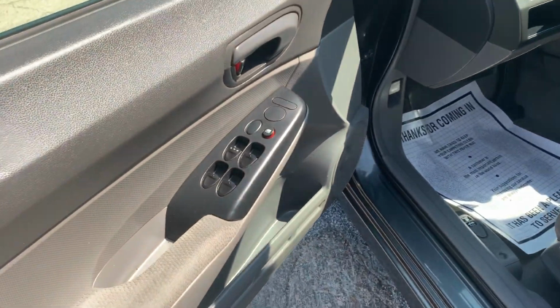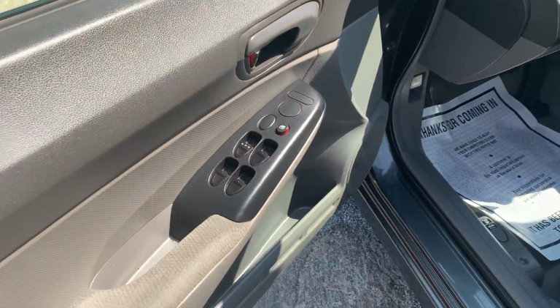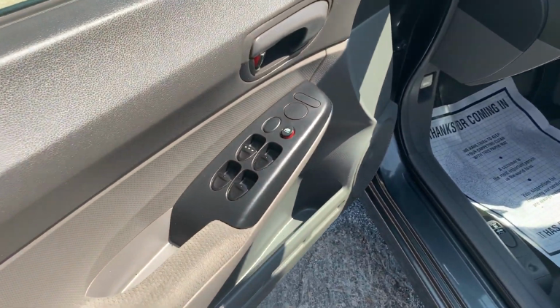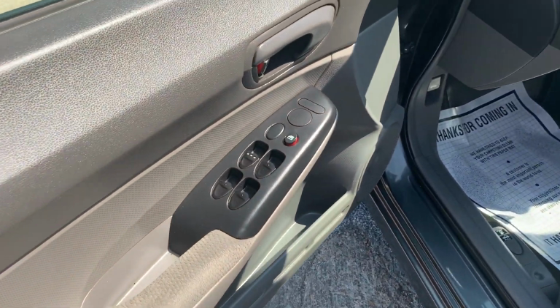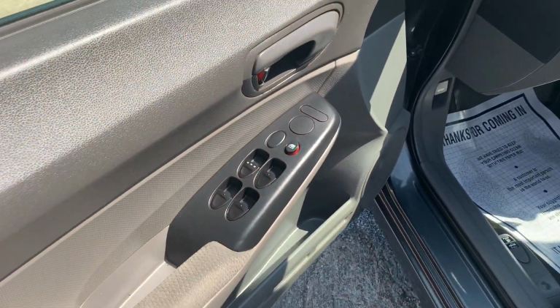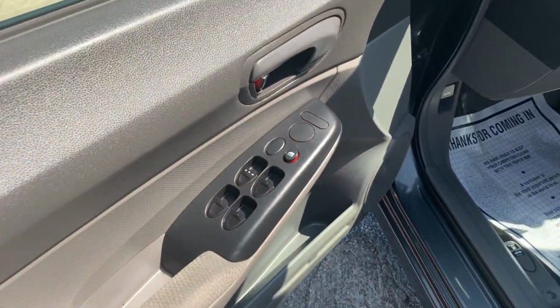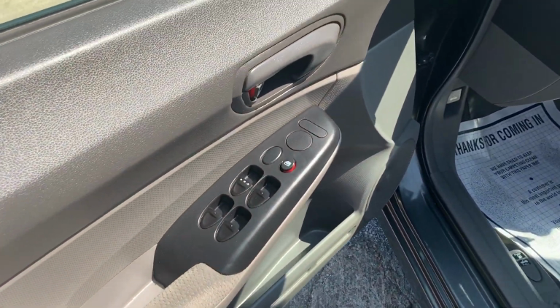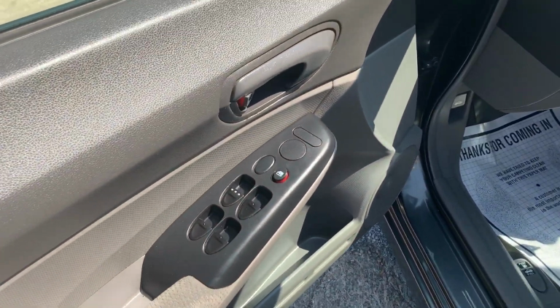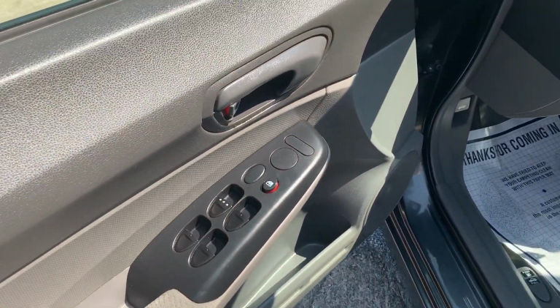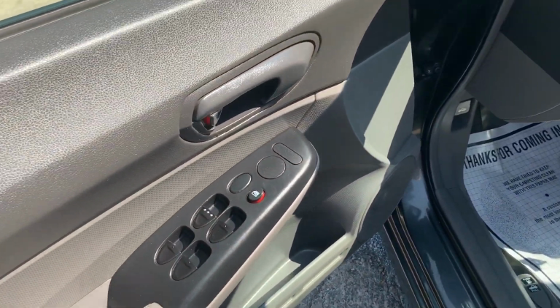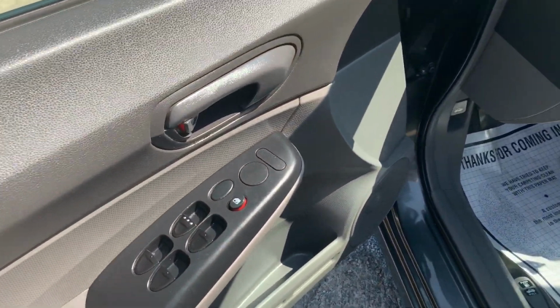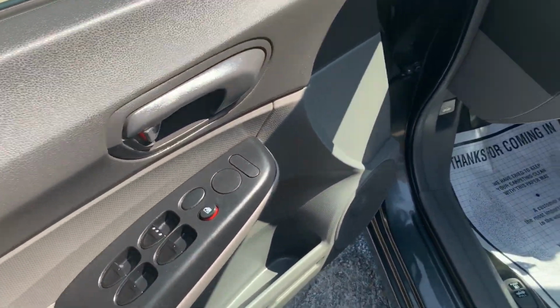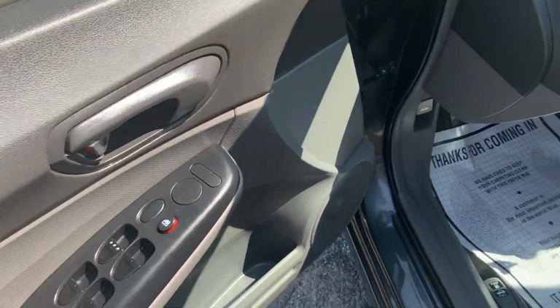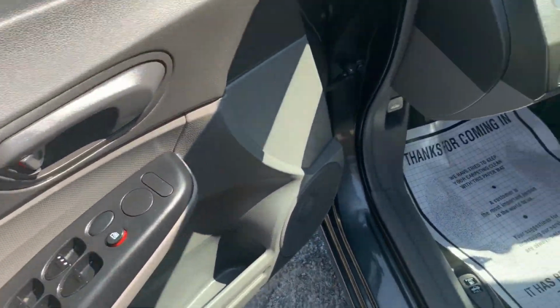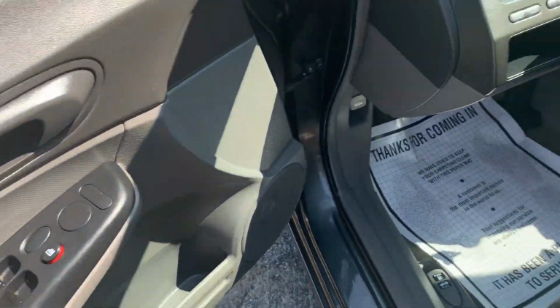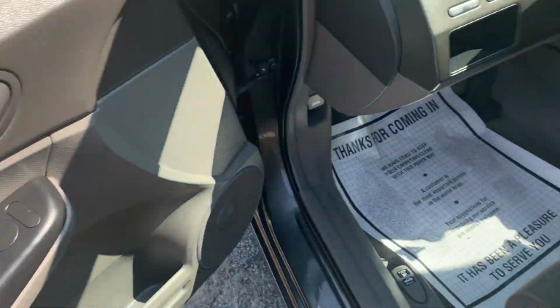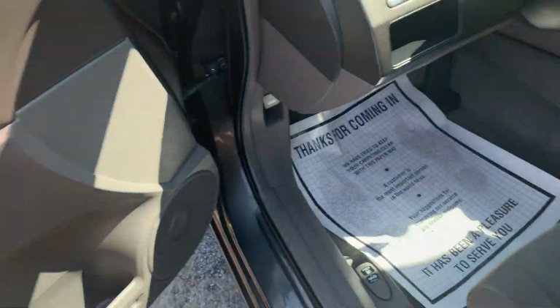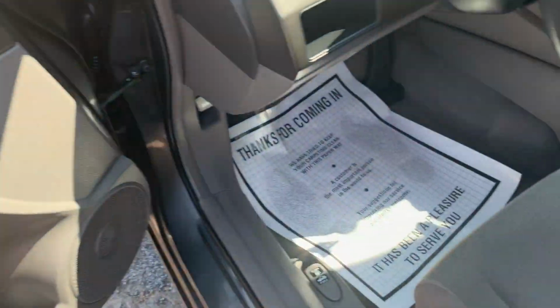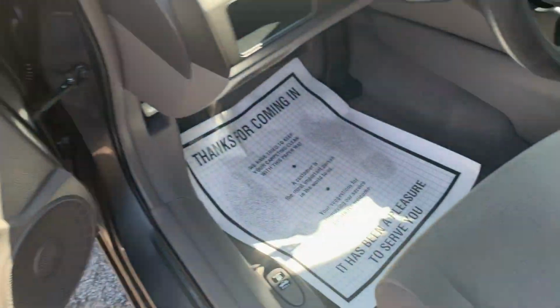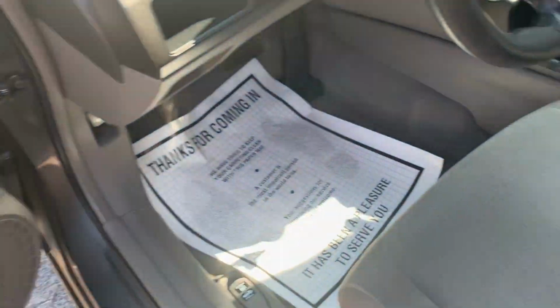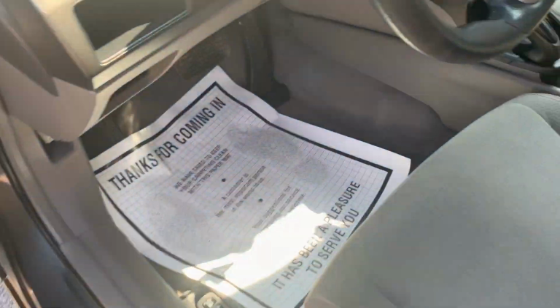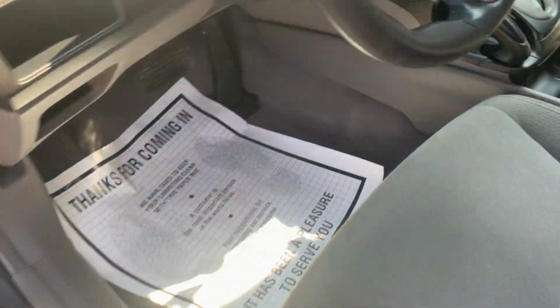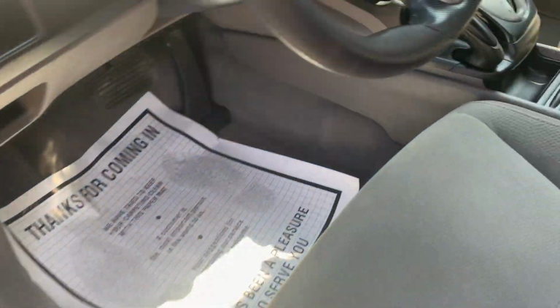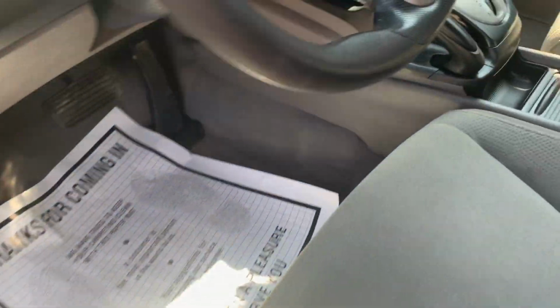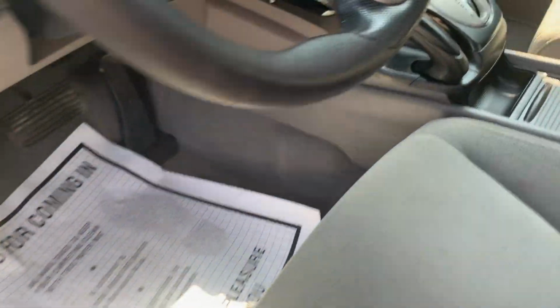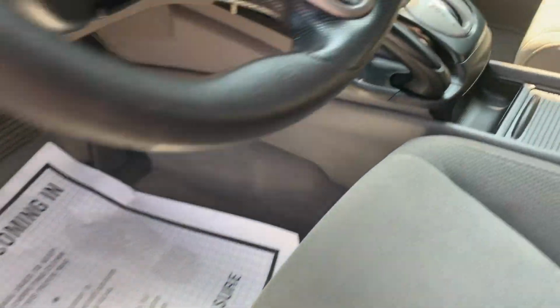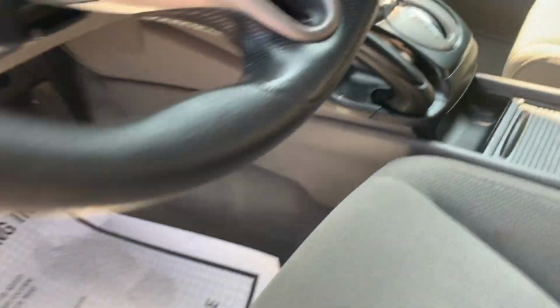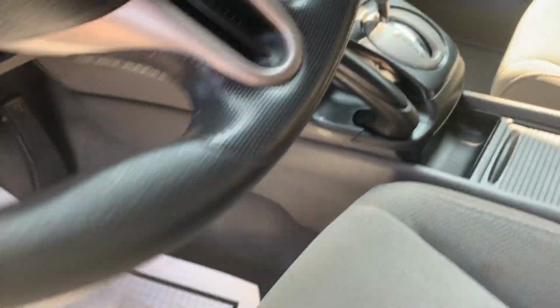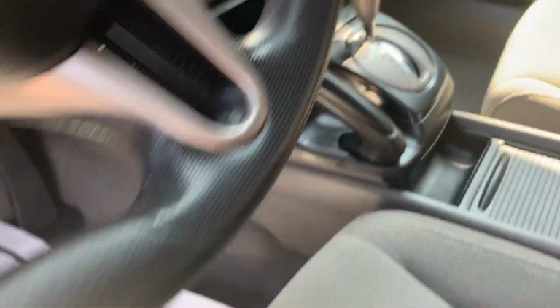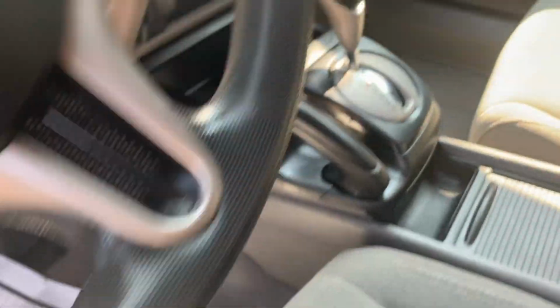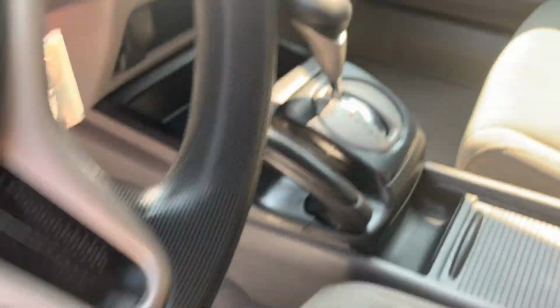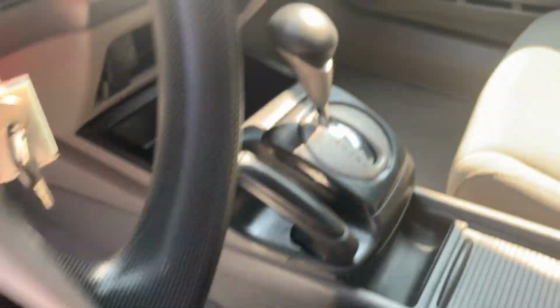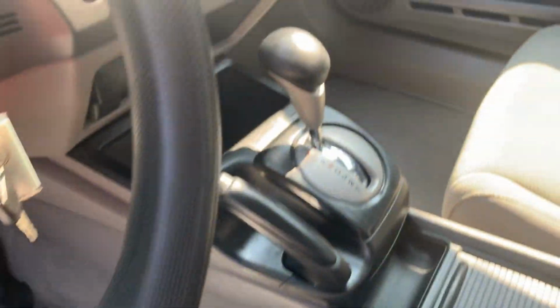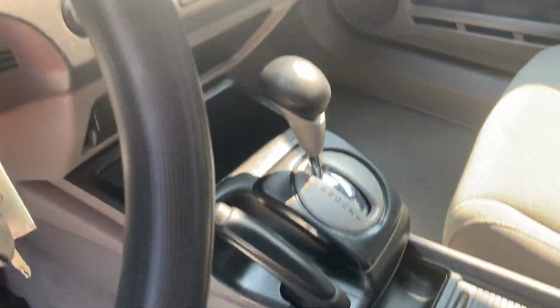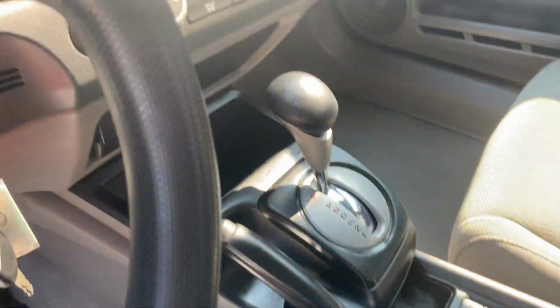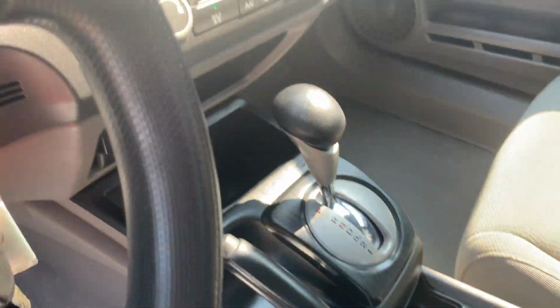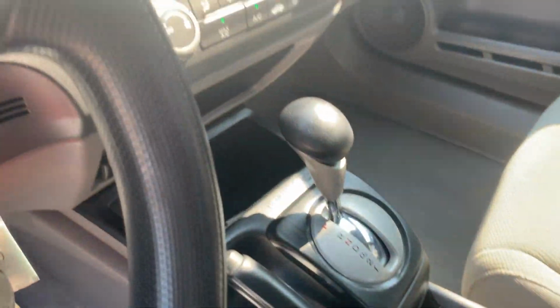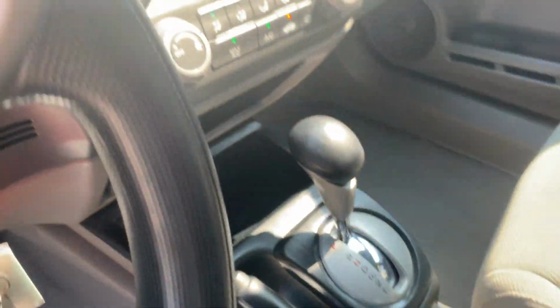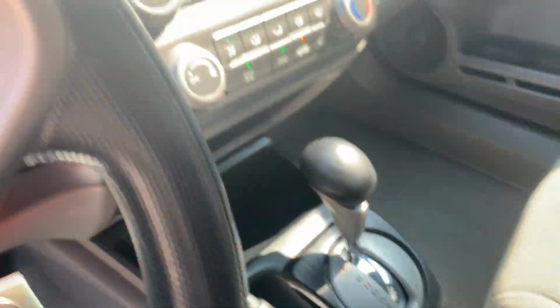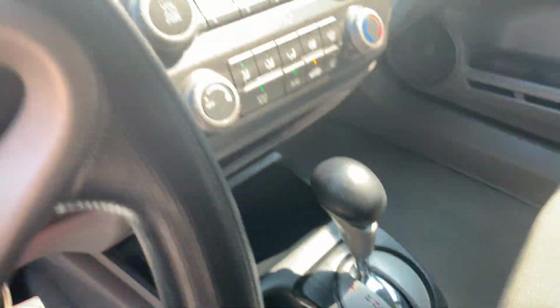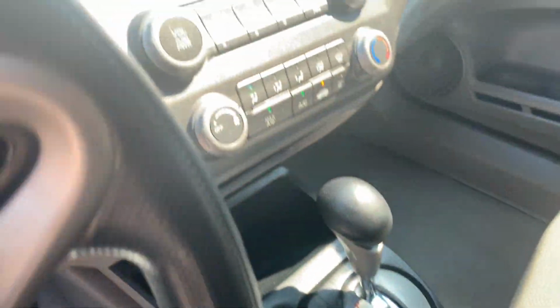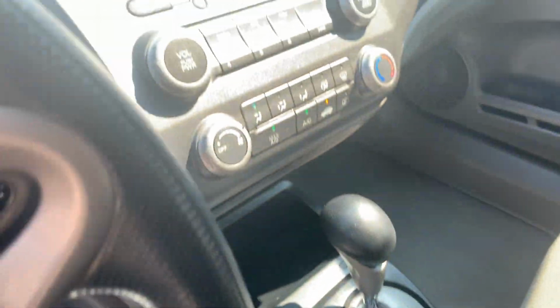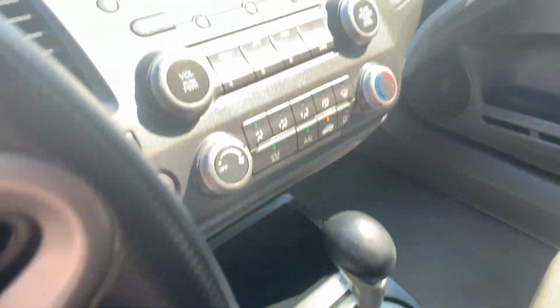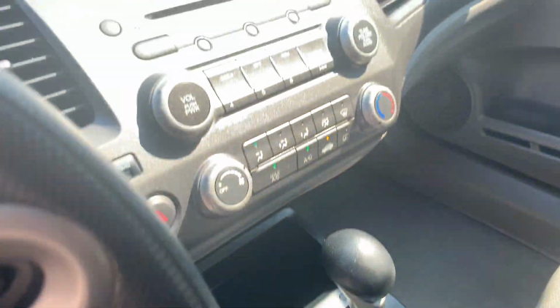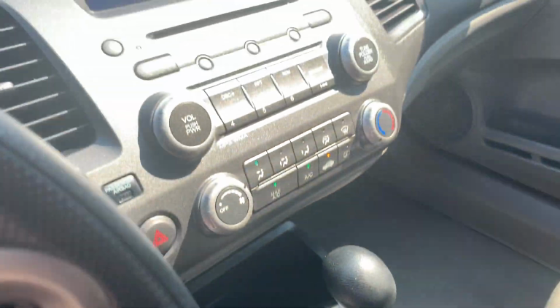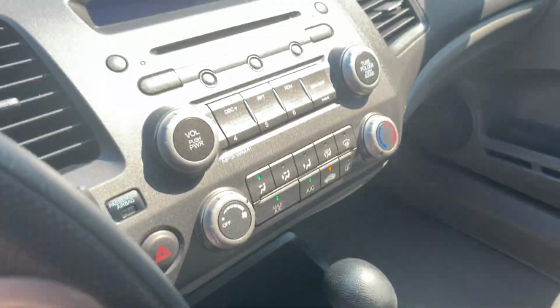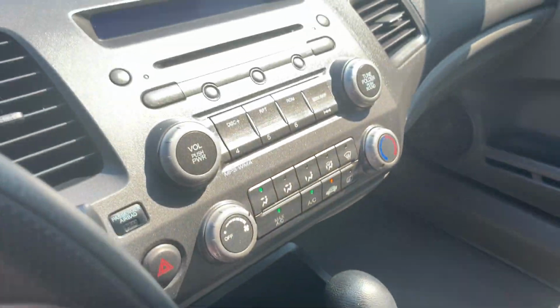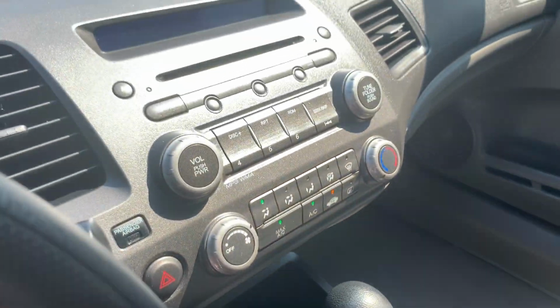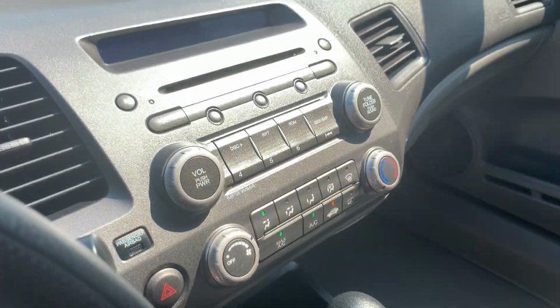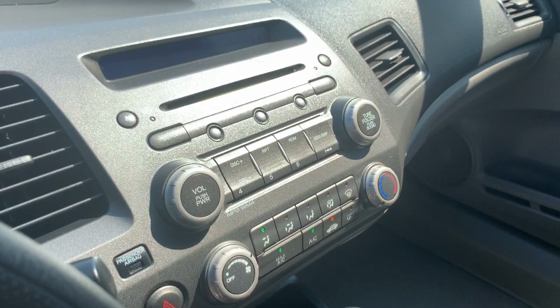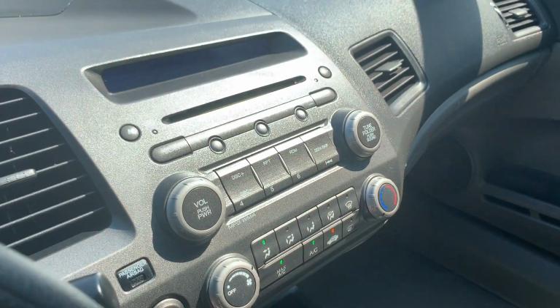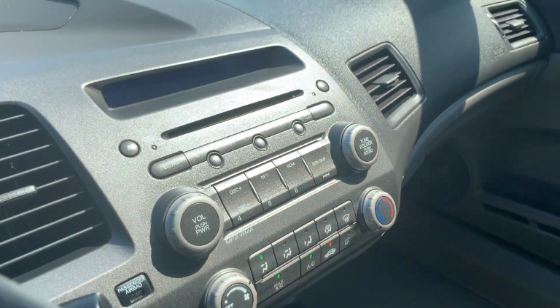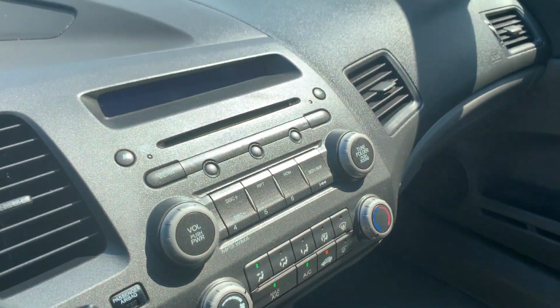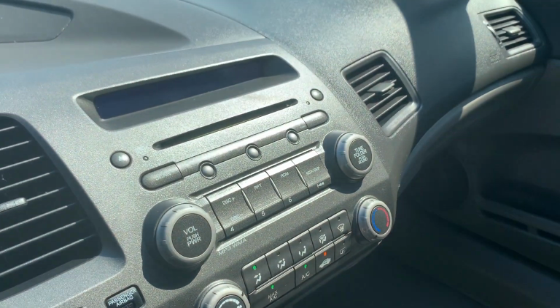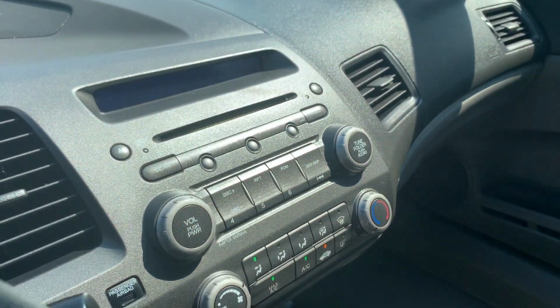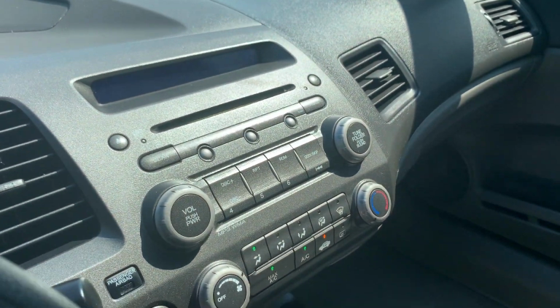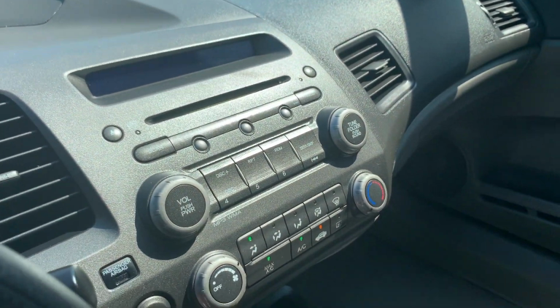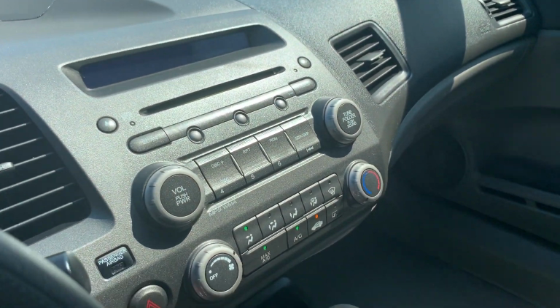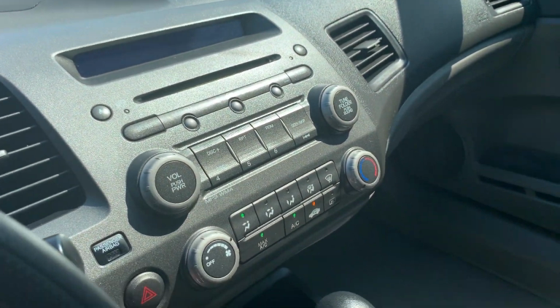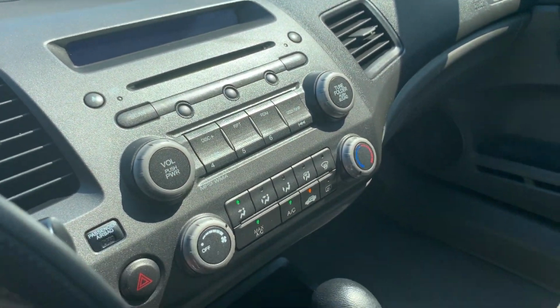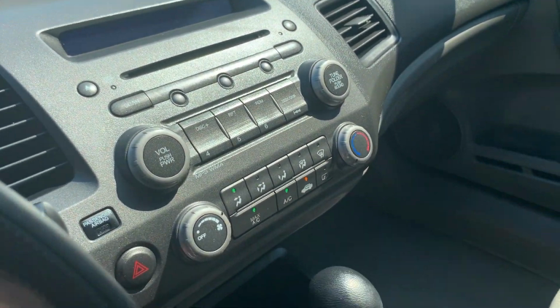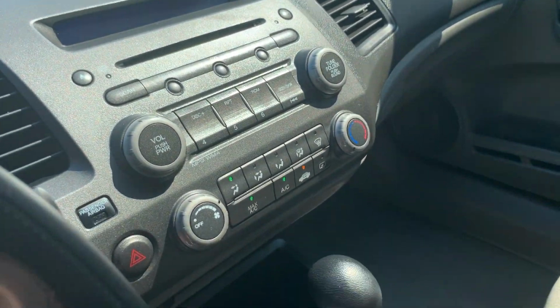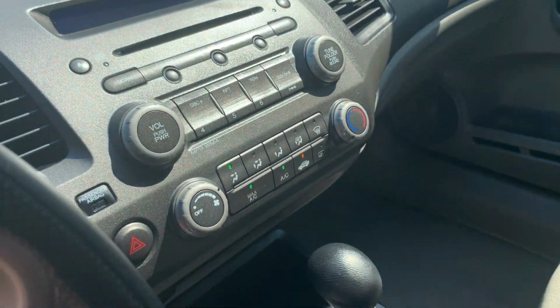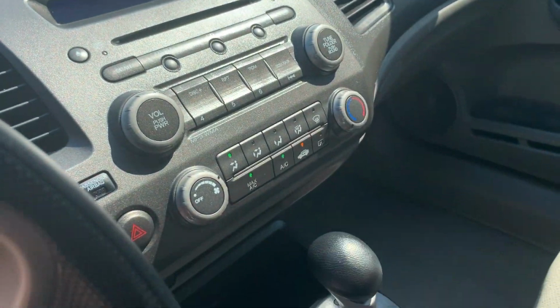Power locks, windows, and mirrors. AM FM stereo, auxiliary hookup, and power port.